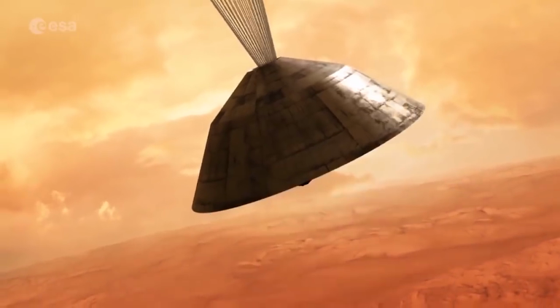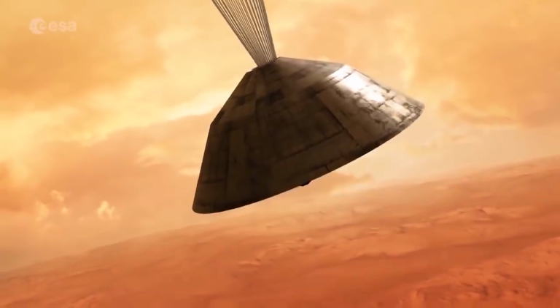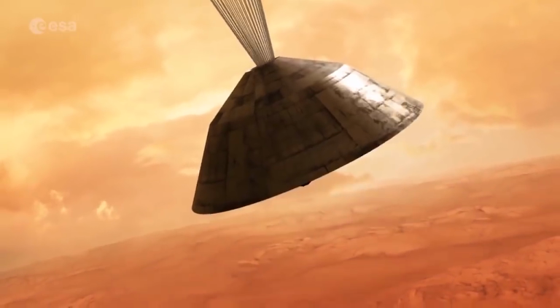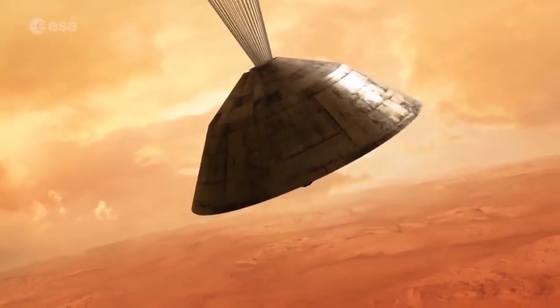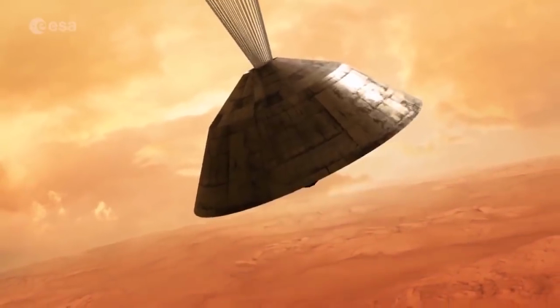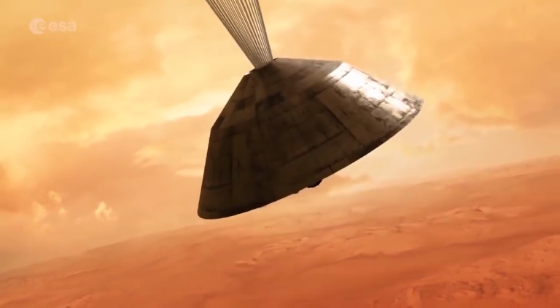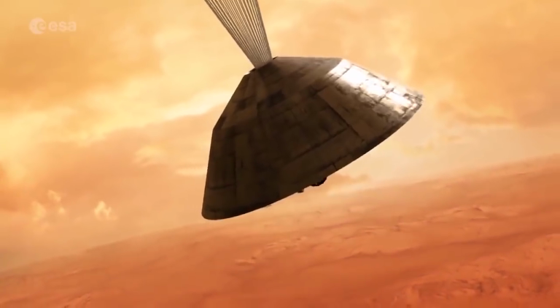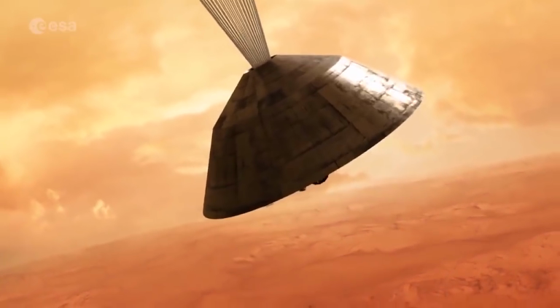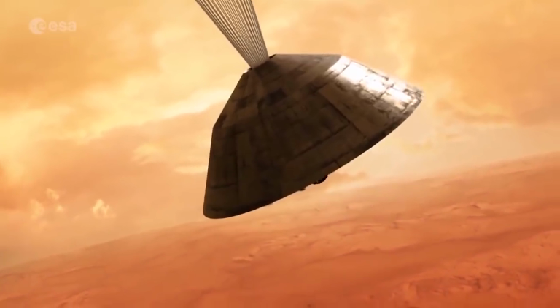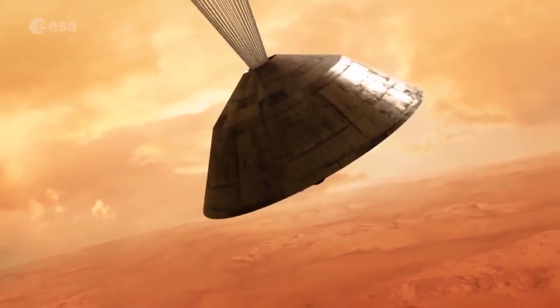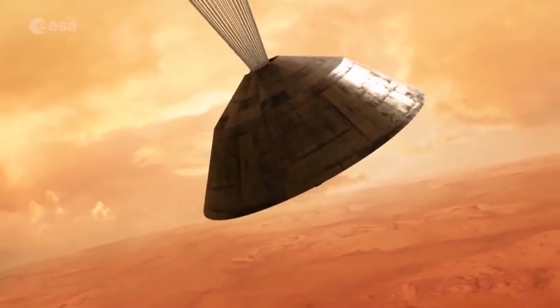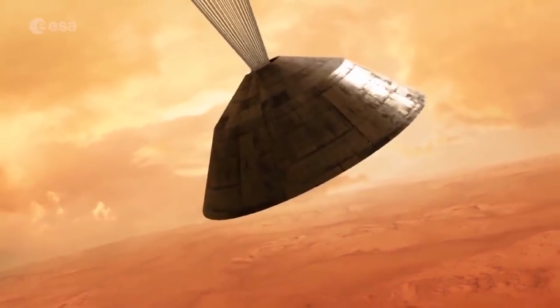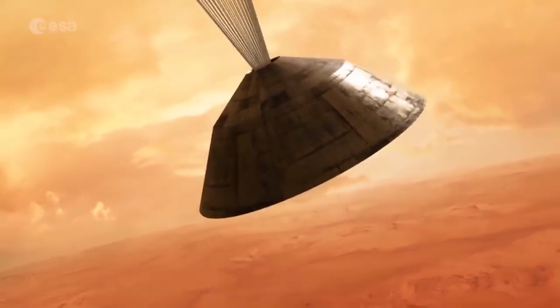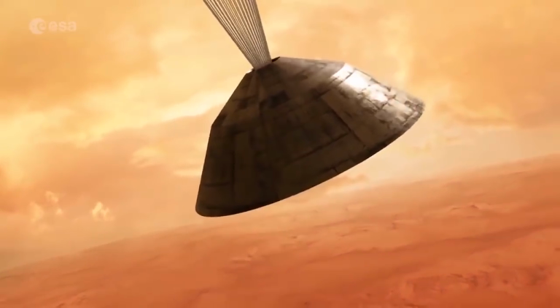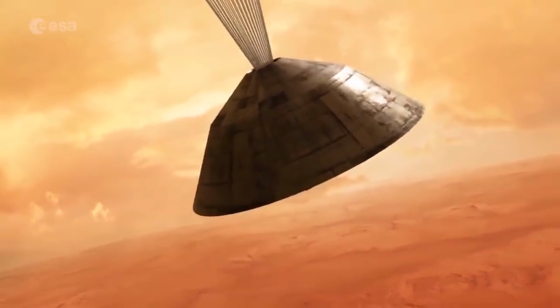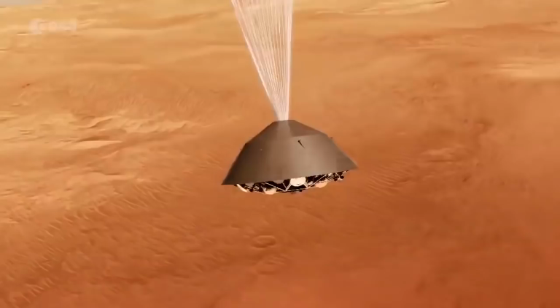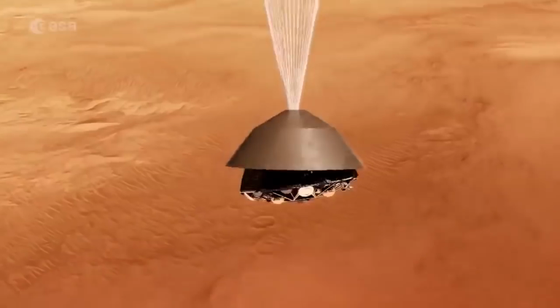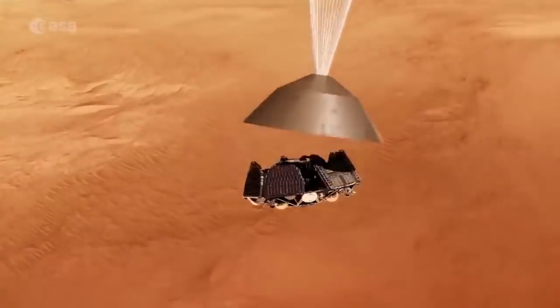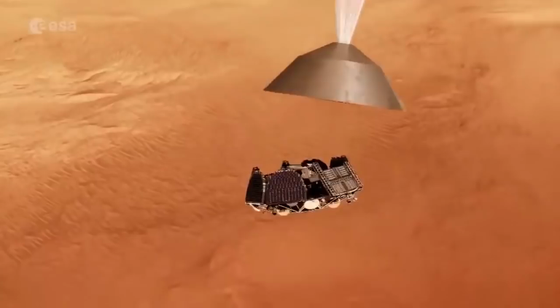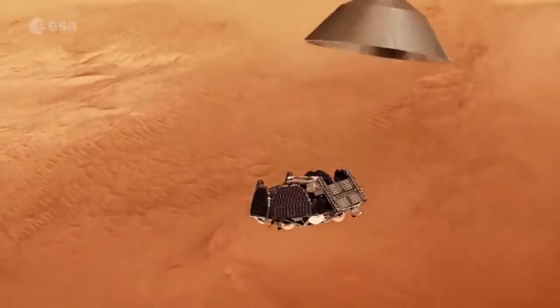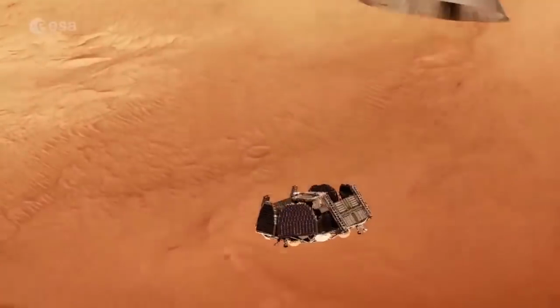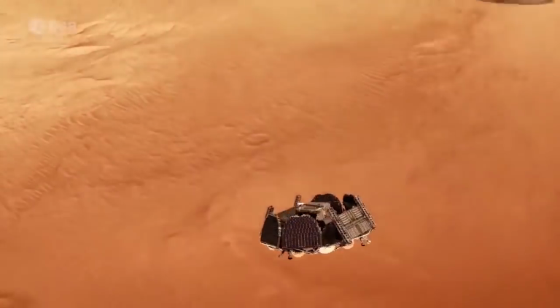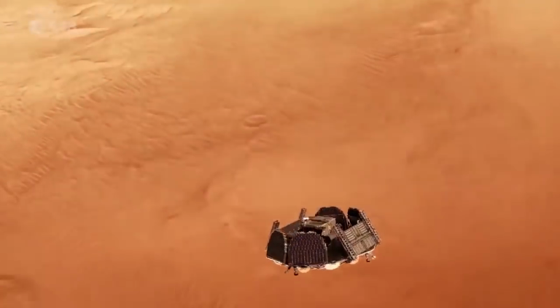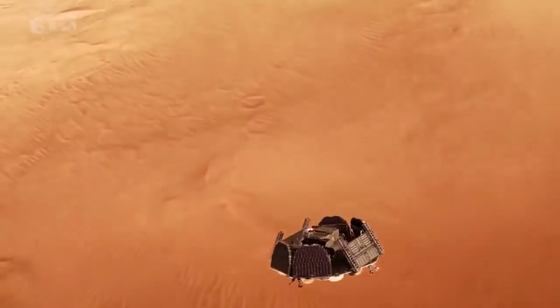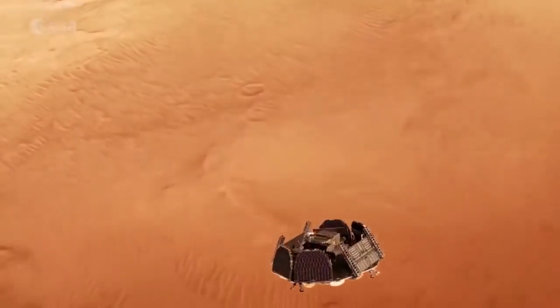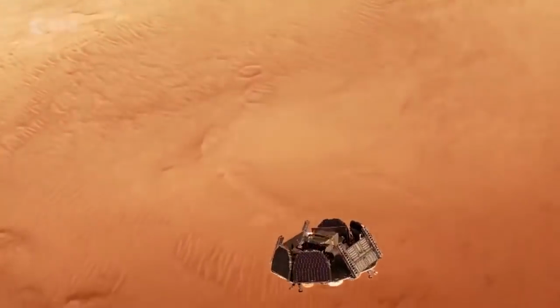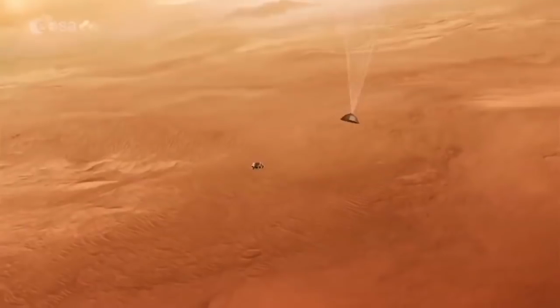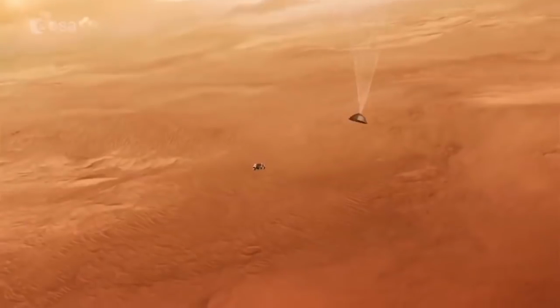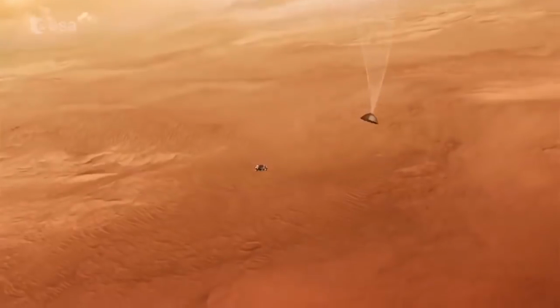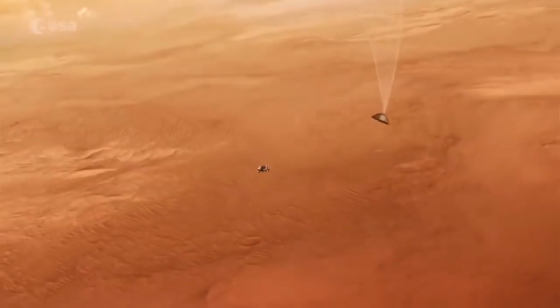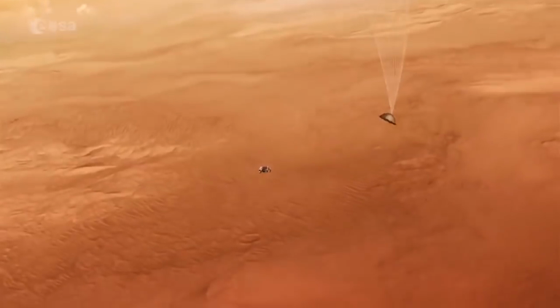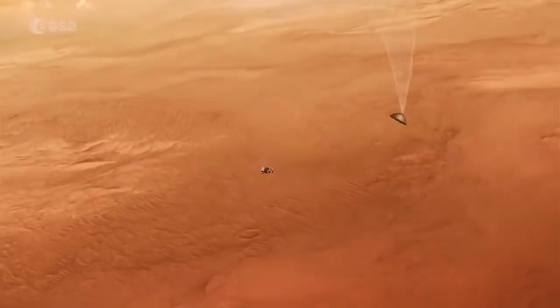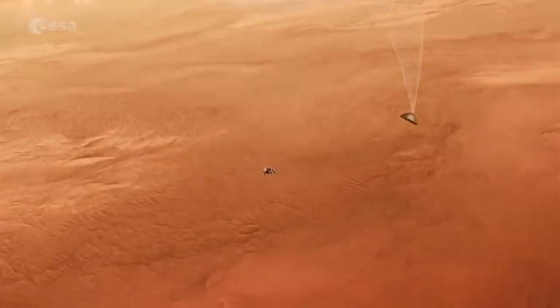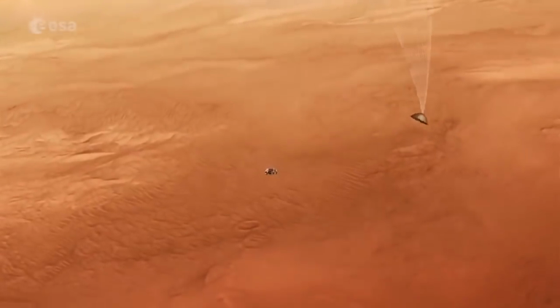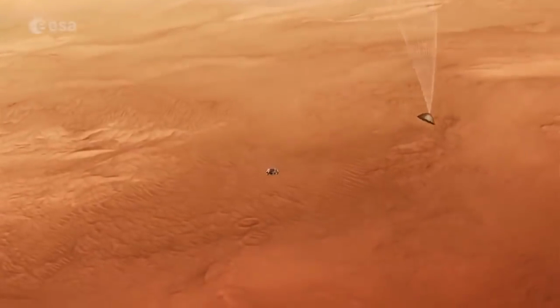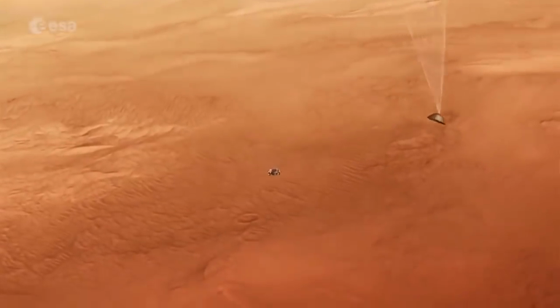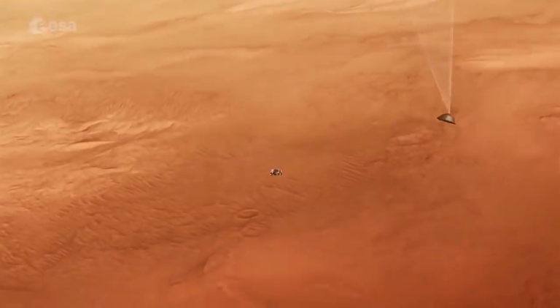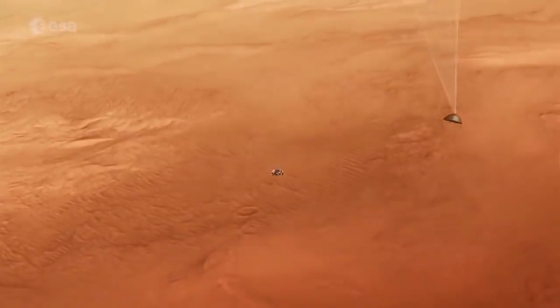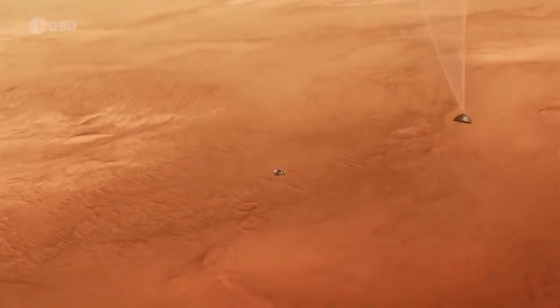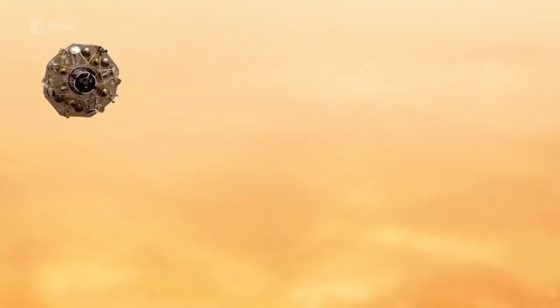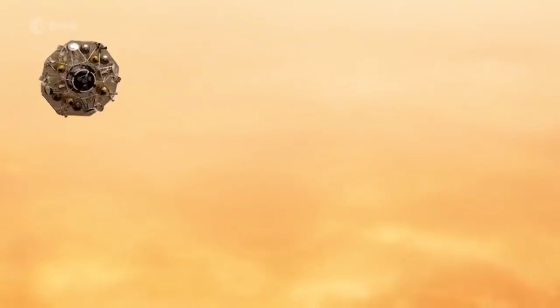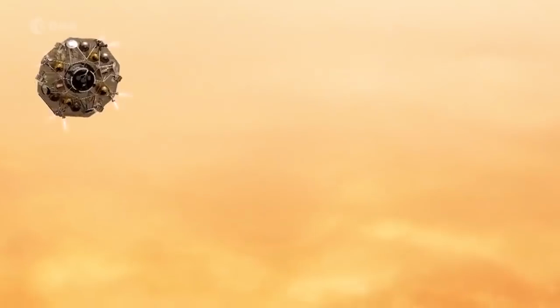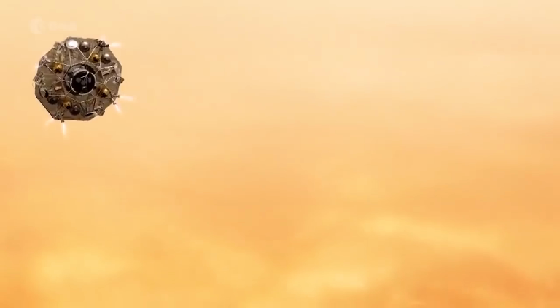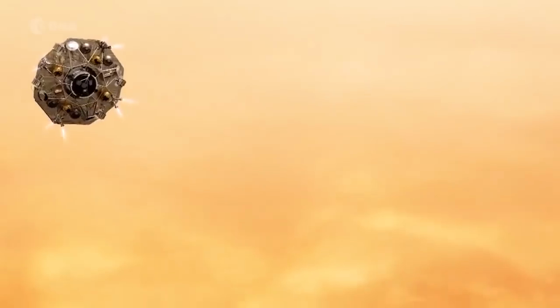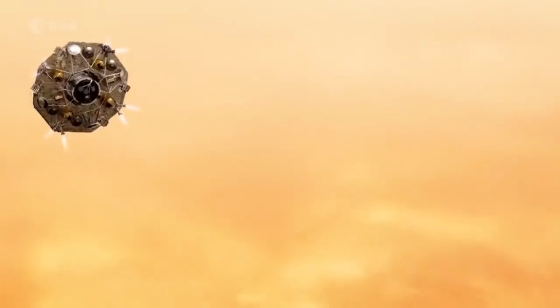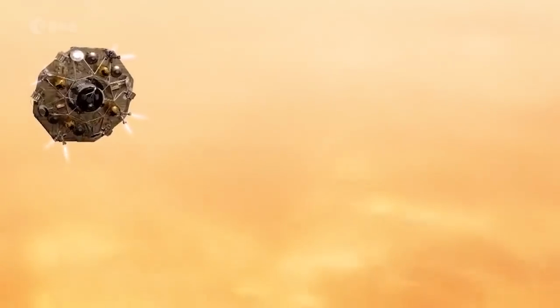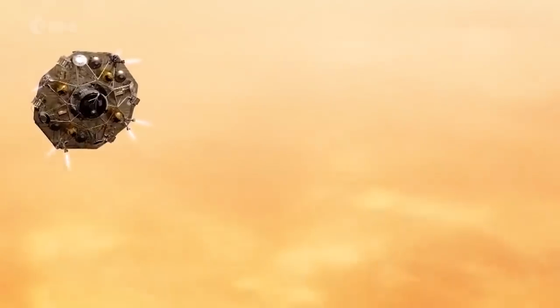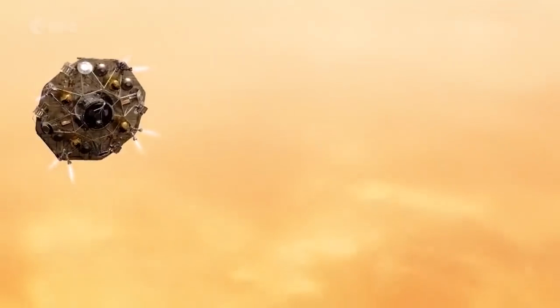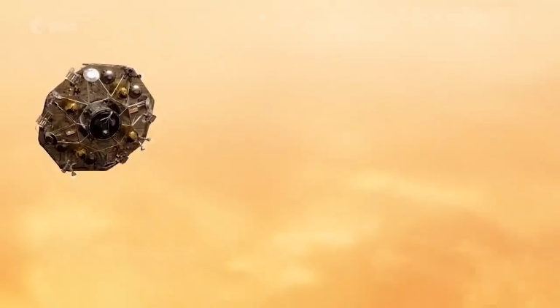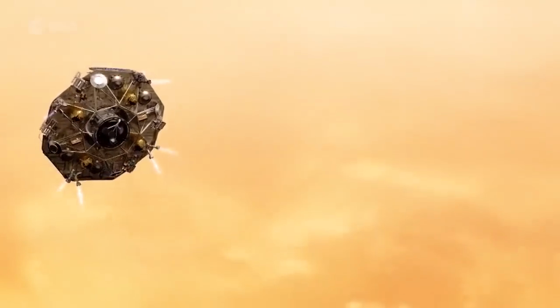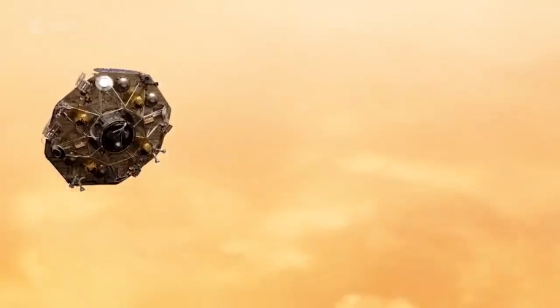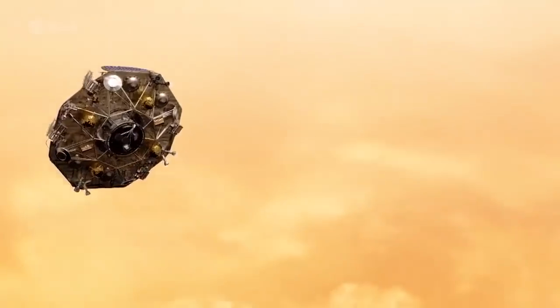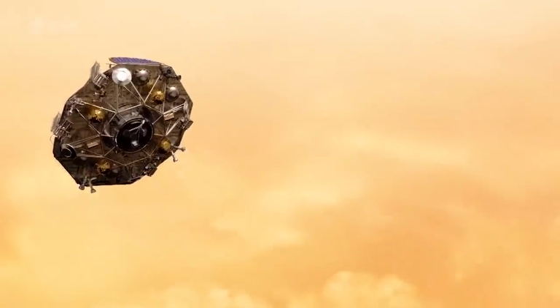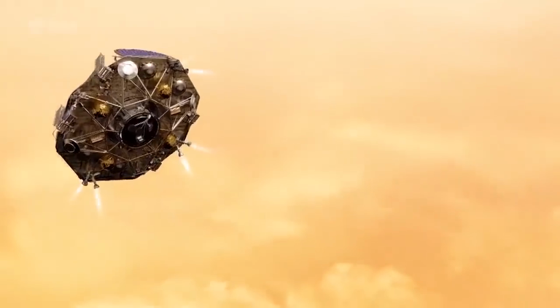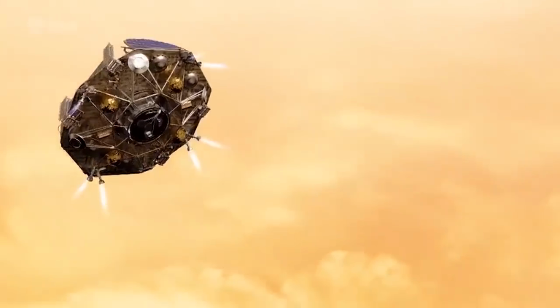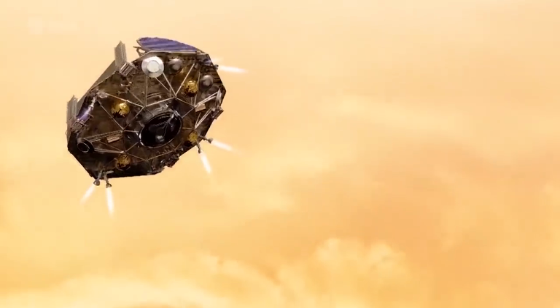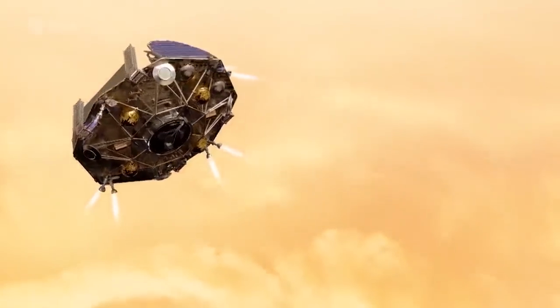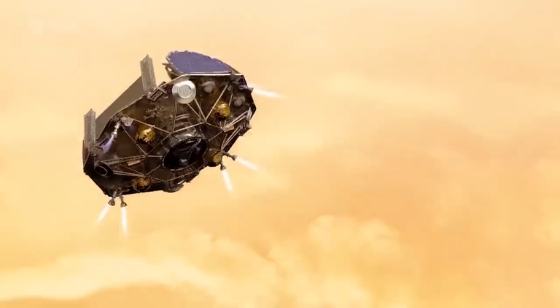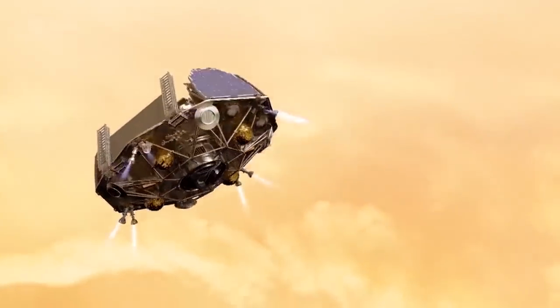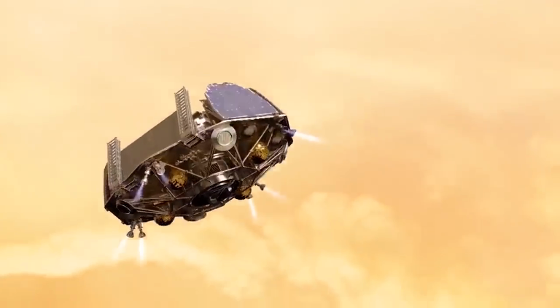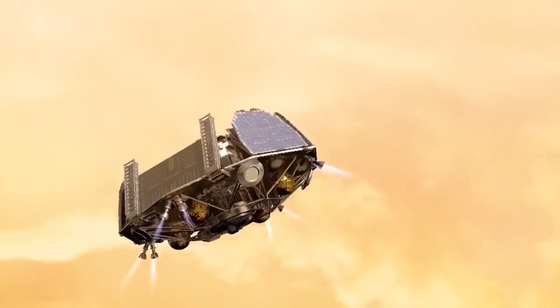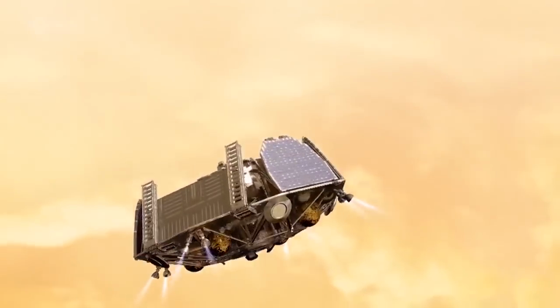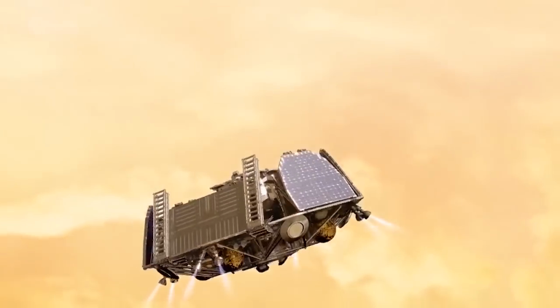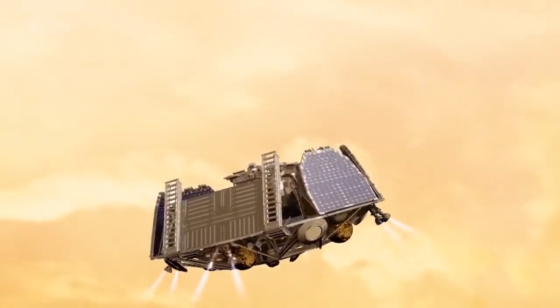Then the heat shield will be discarded and the landing platform will be released for a propulsive braking phase.